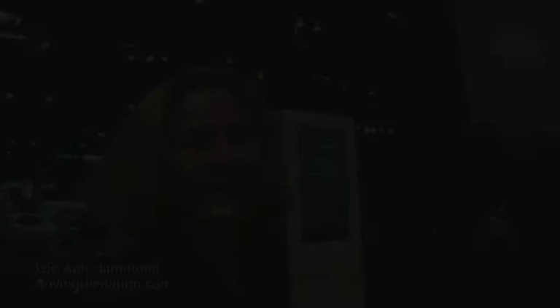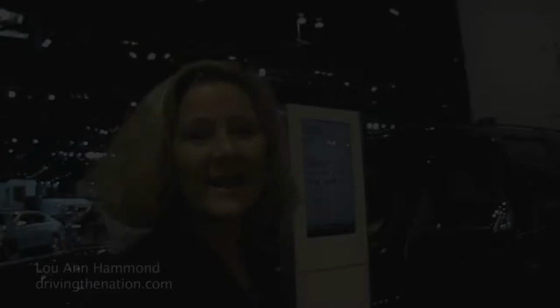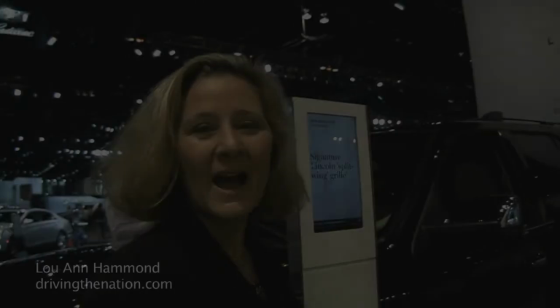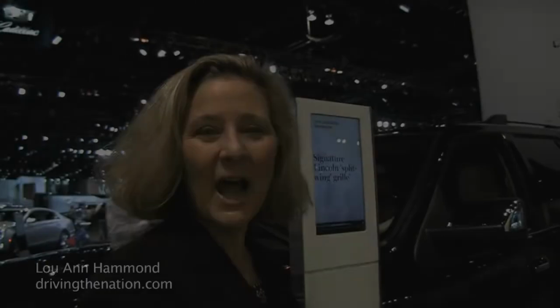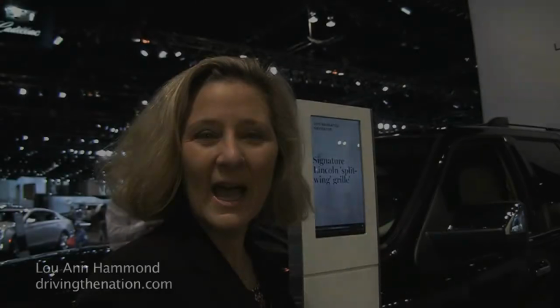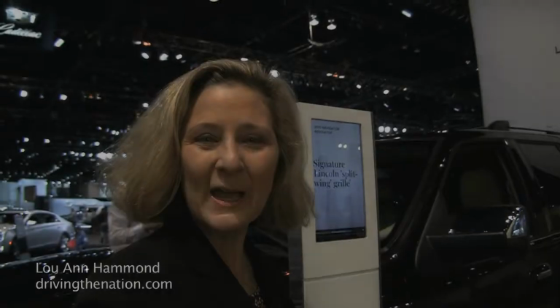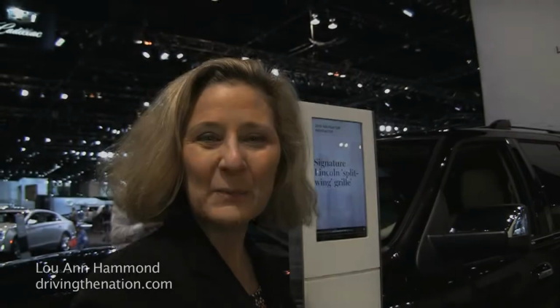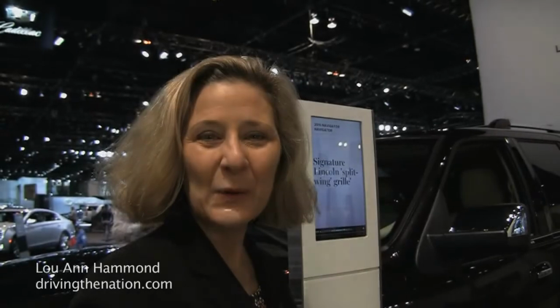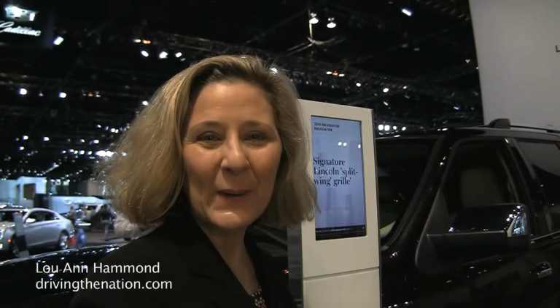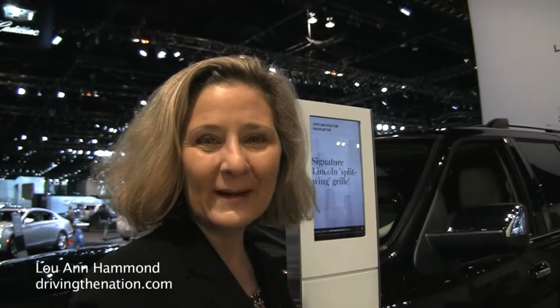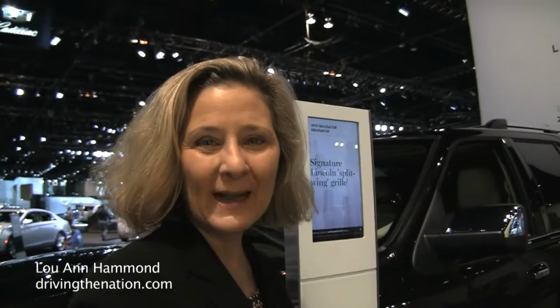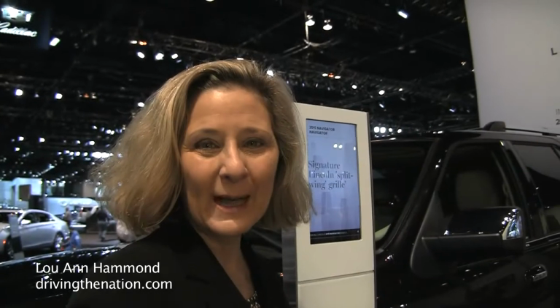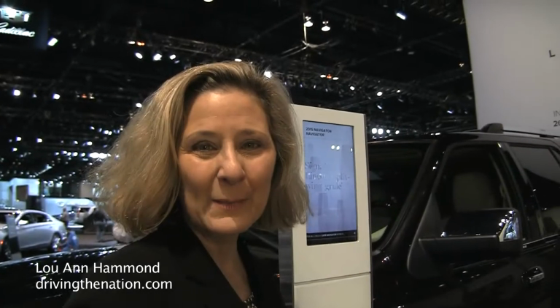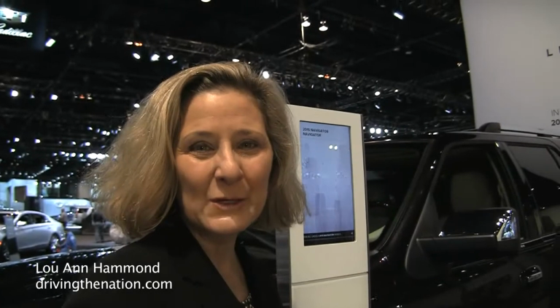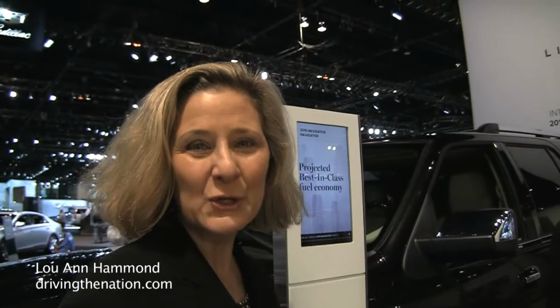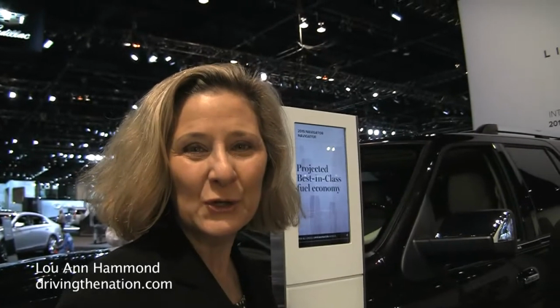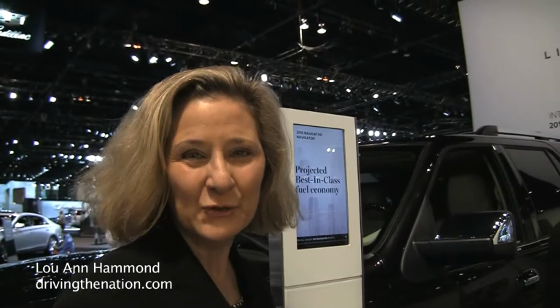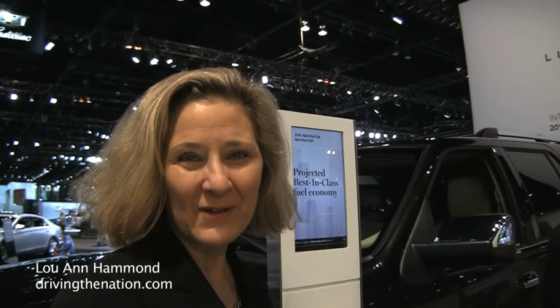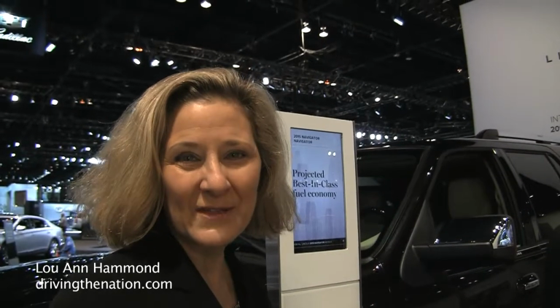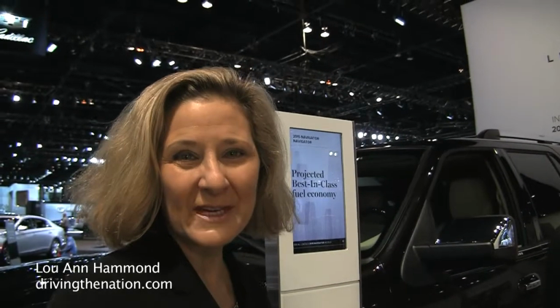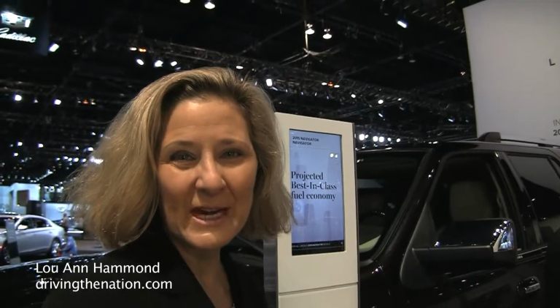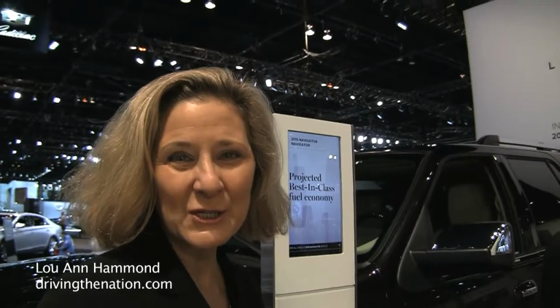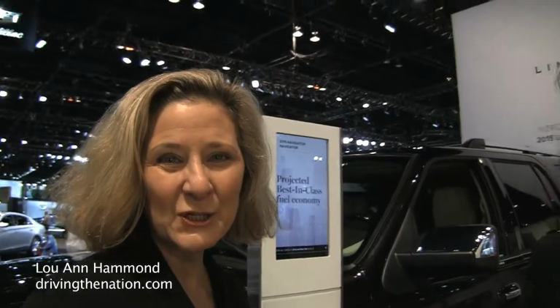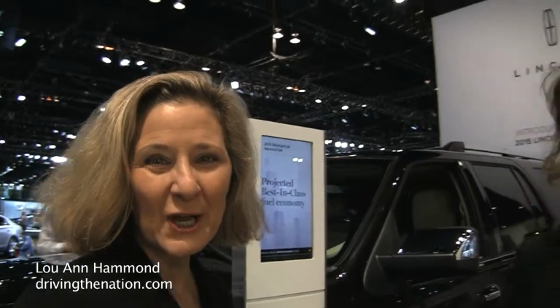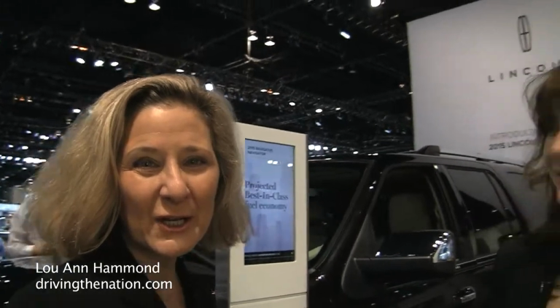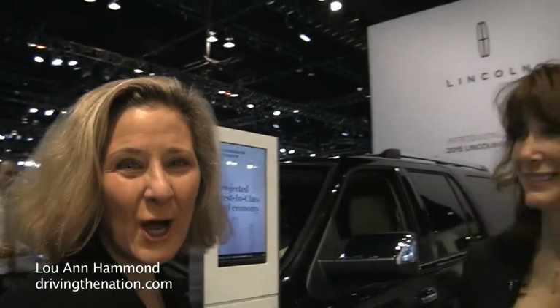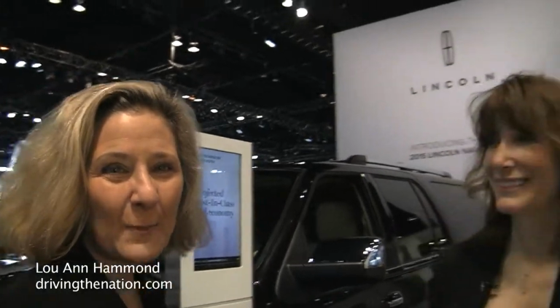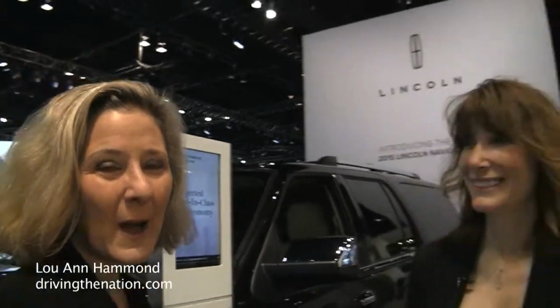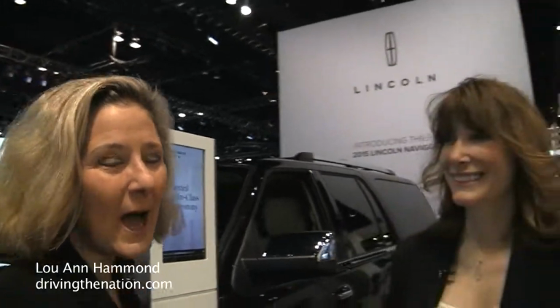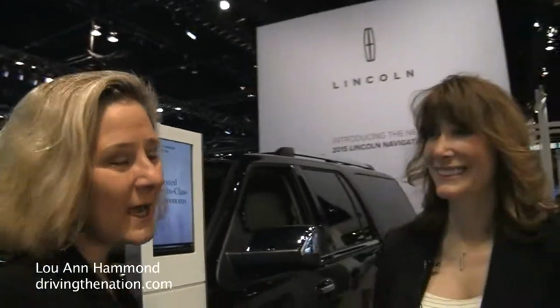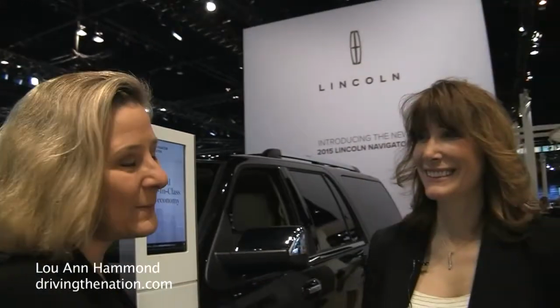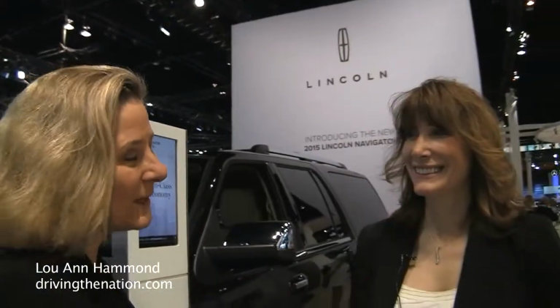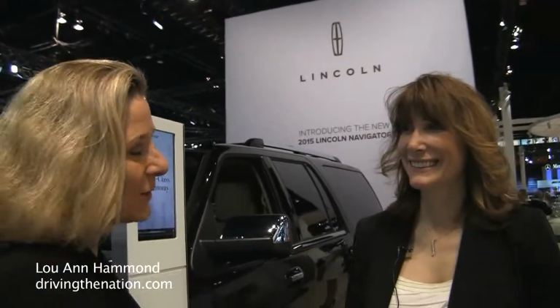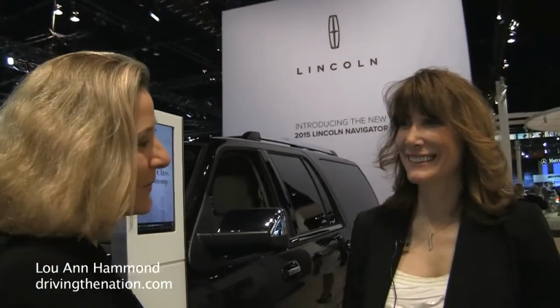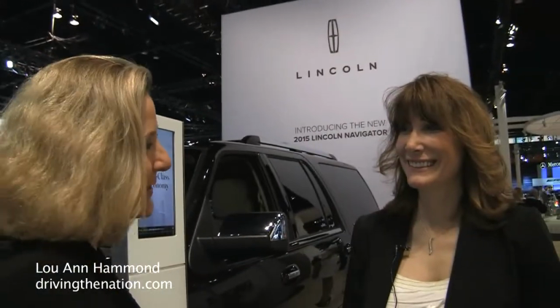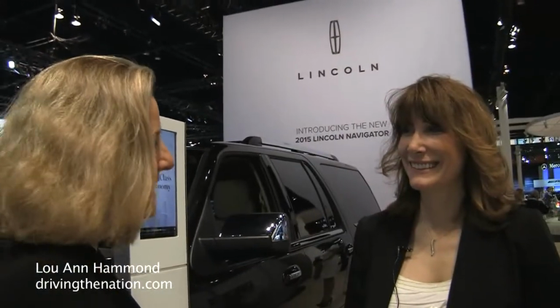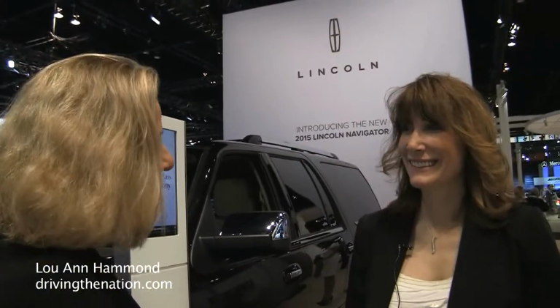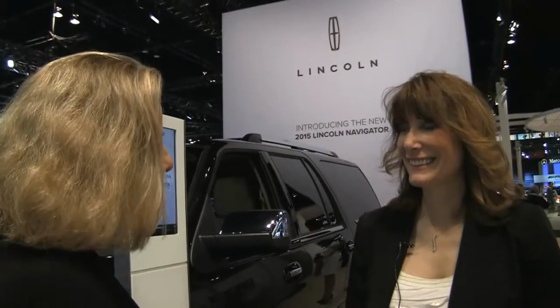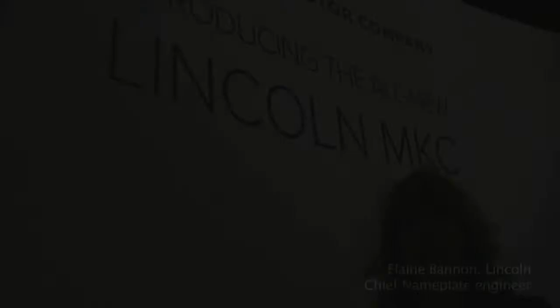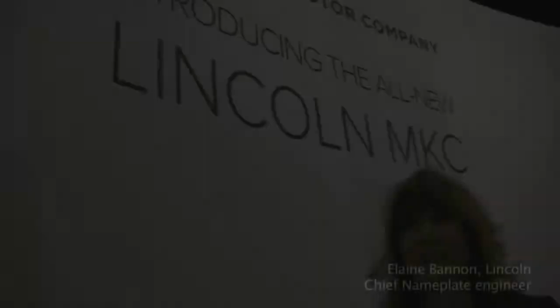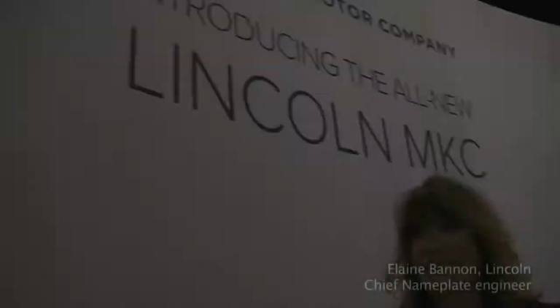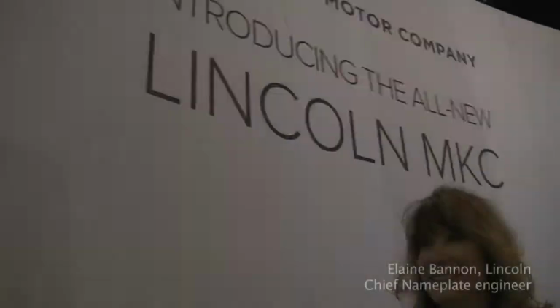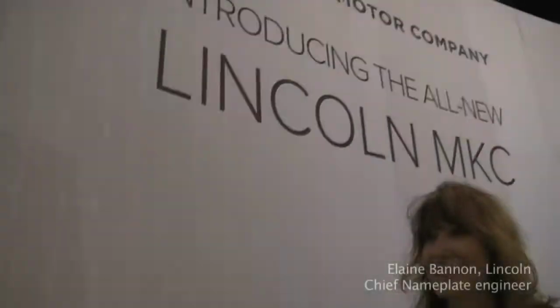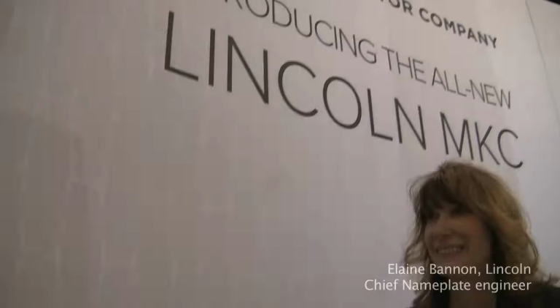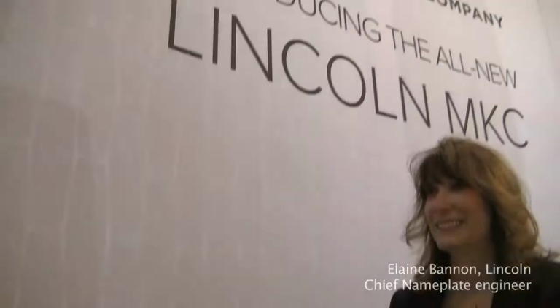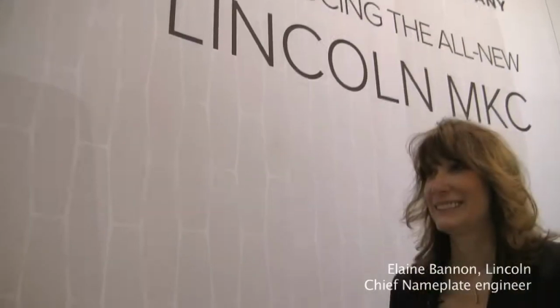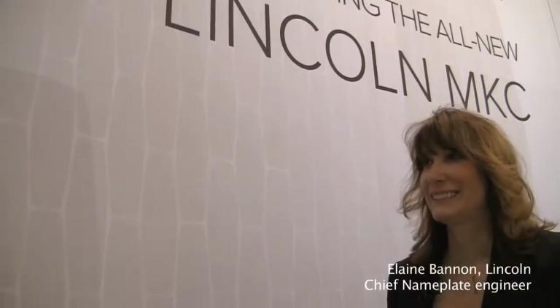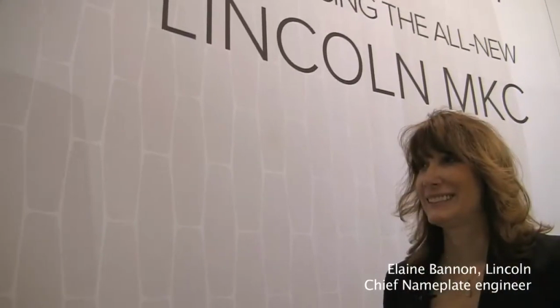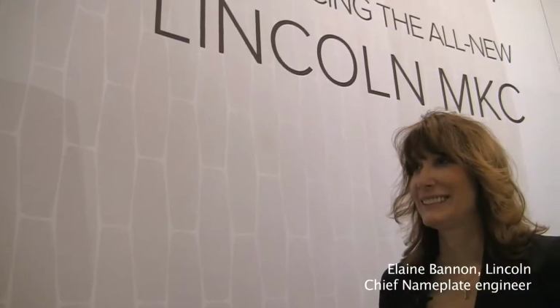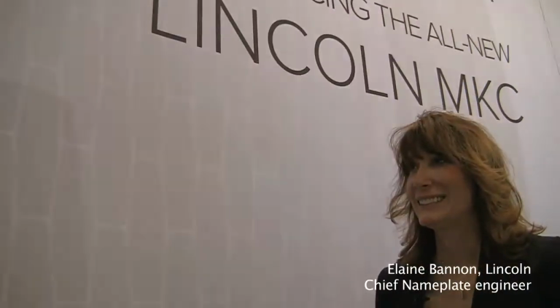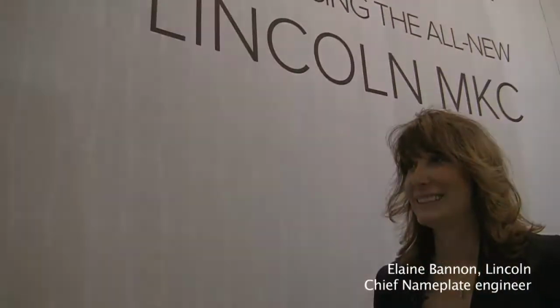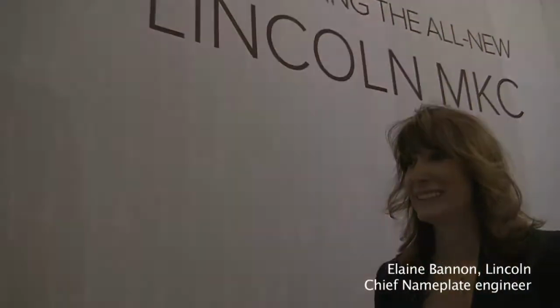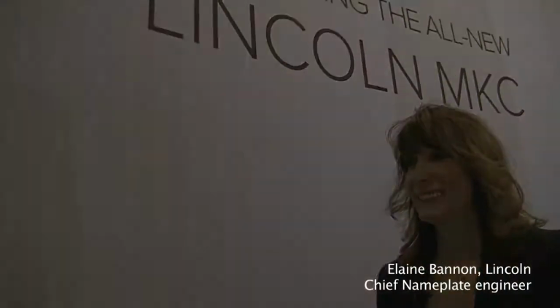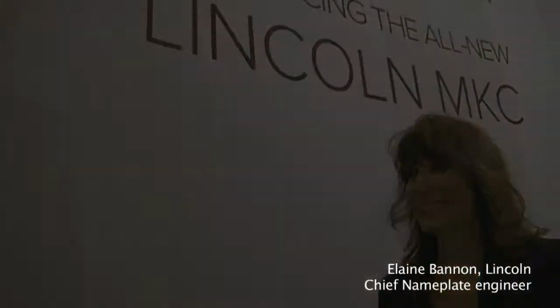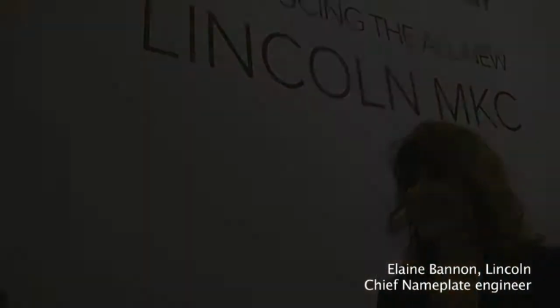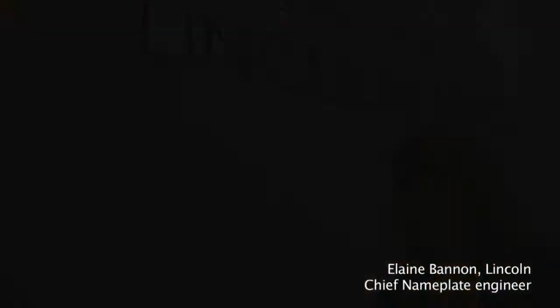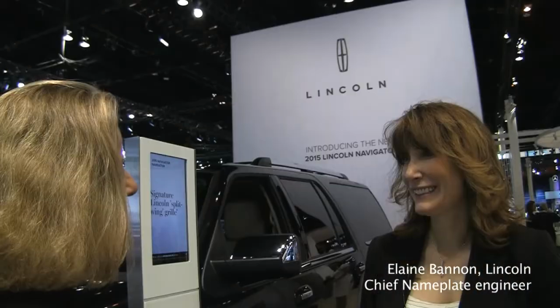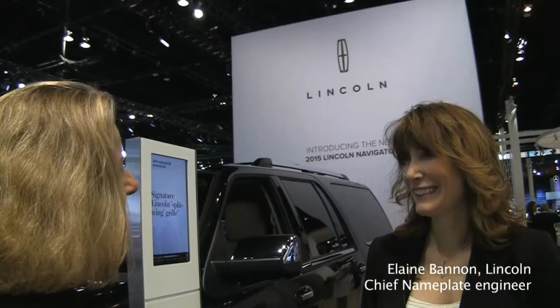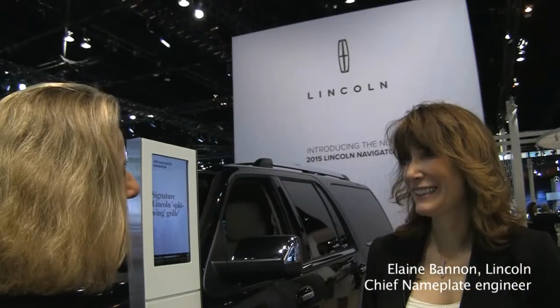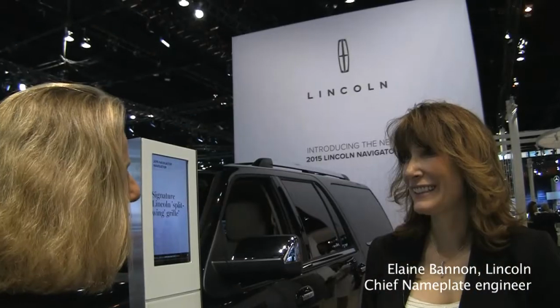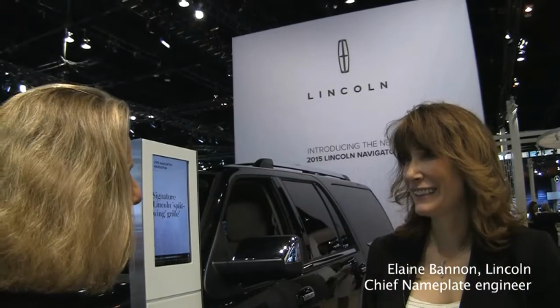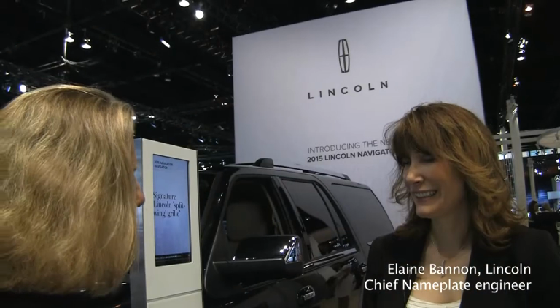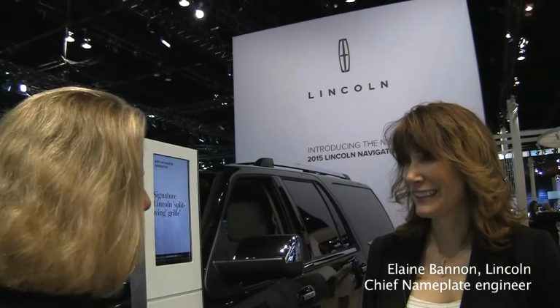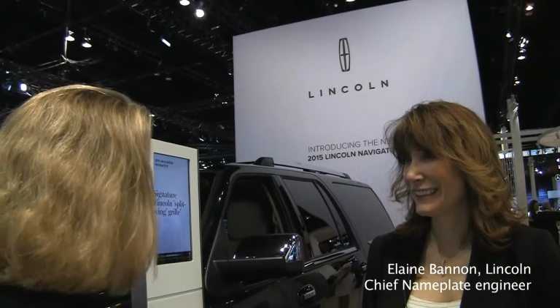Hi, I'm Luann Hammond, DrivingTheNation.com. I am here with Elaine Bannon, namesake engineer for Lincoln.